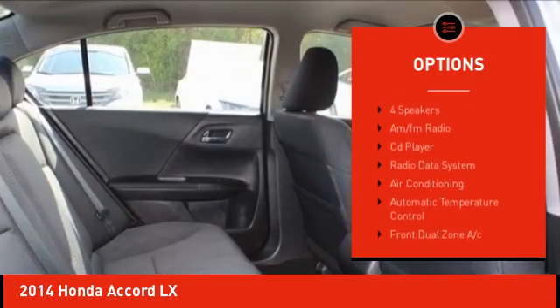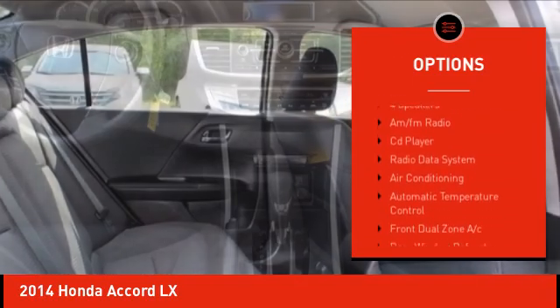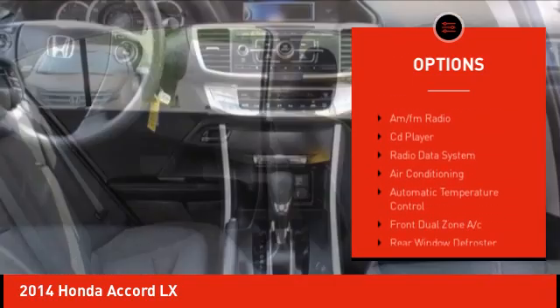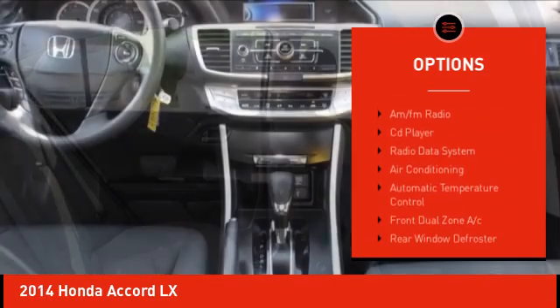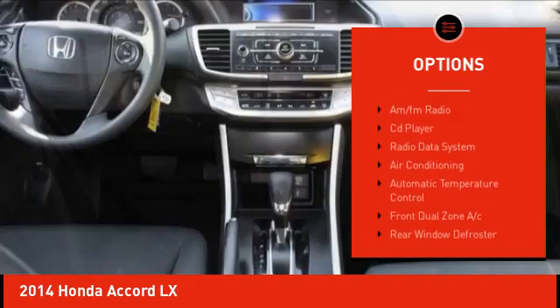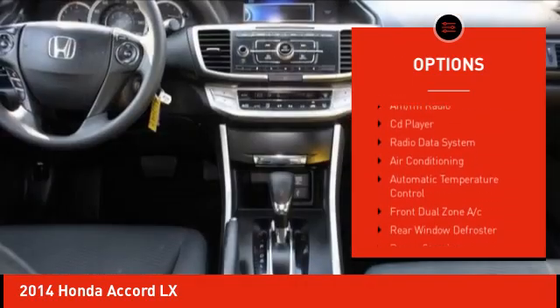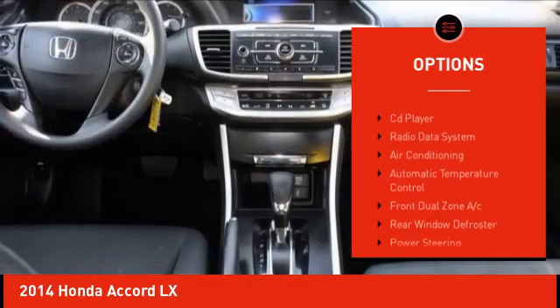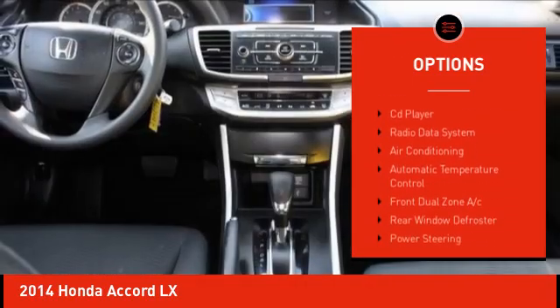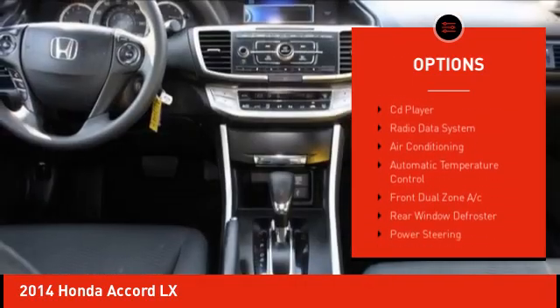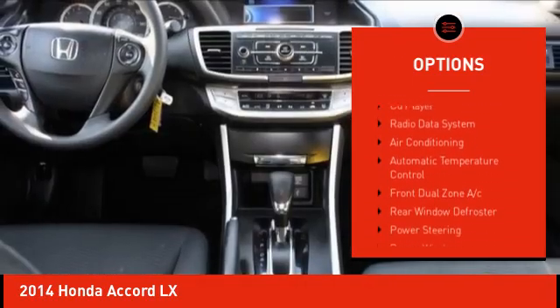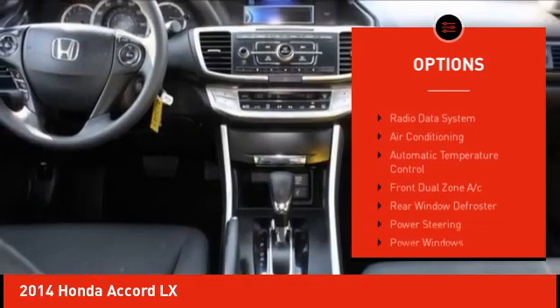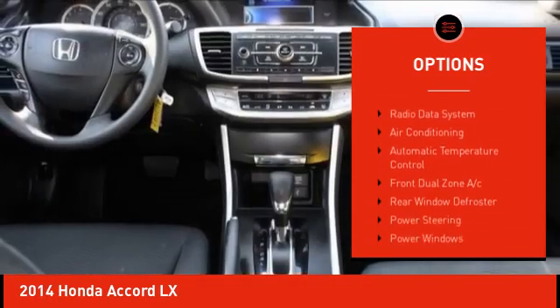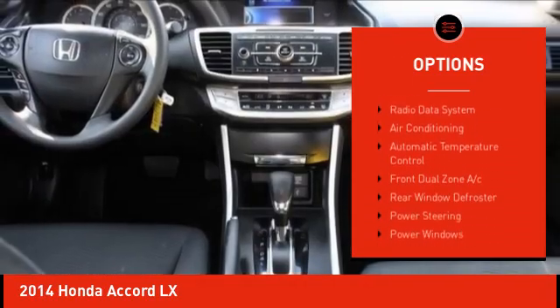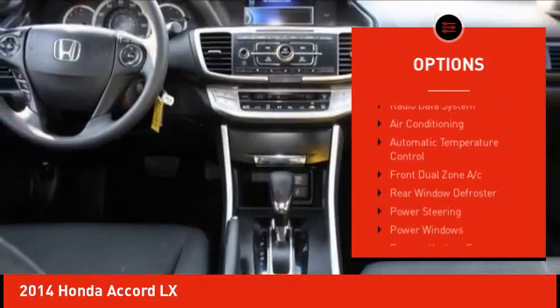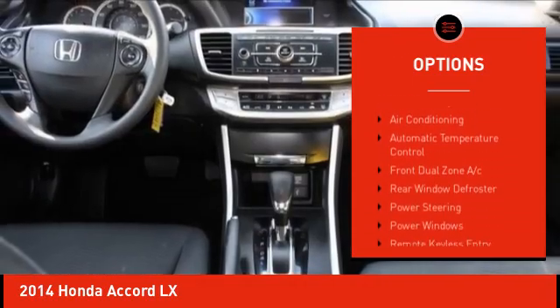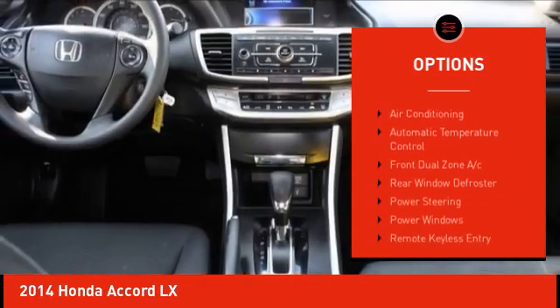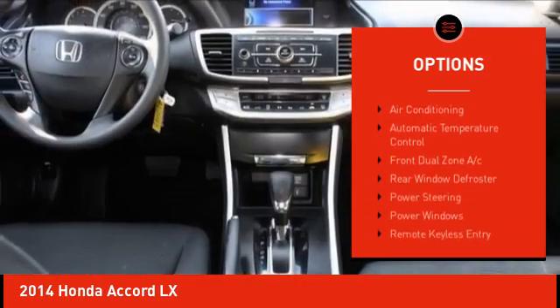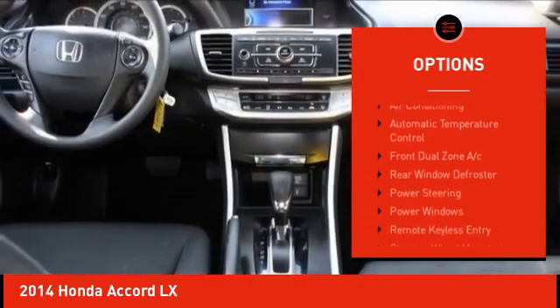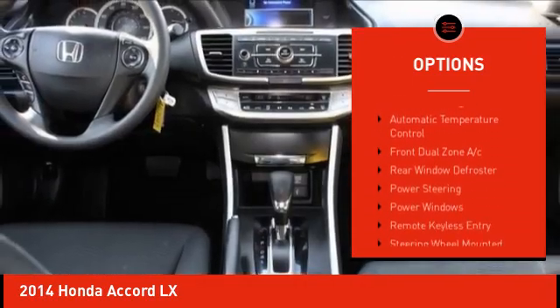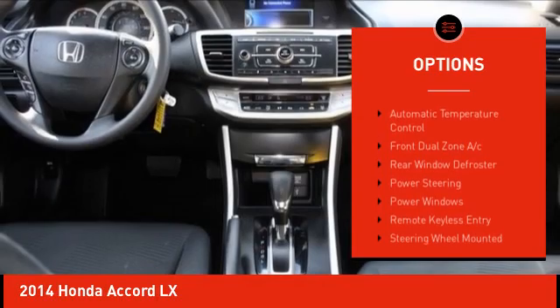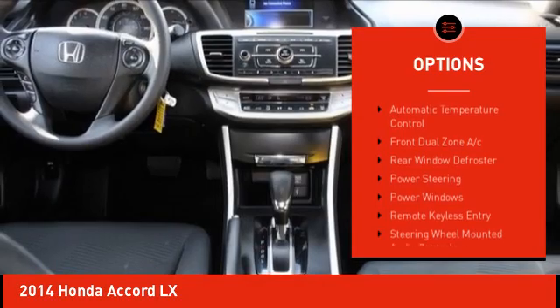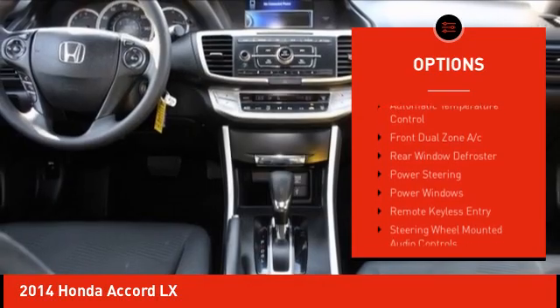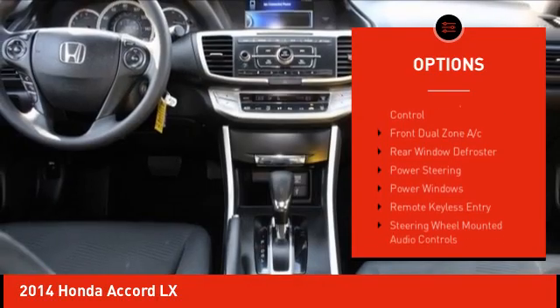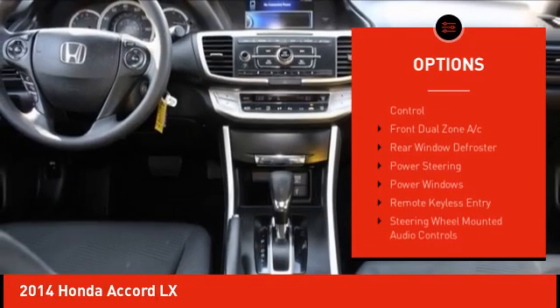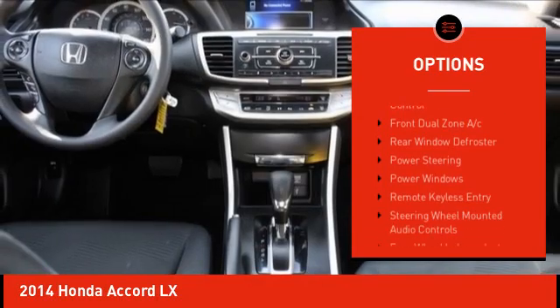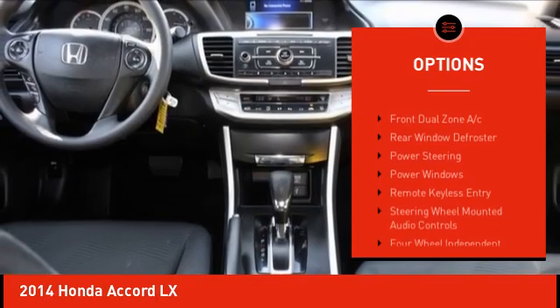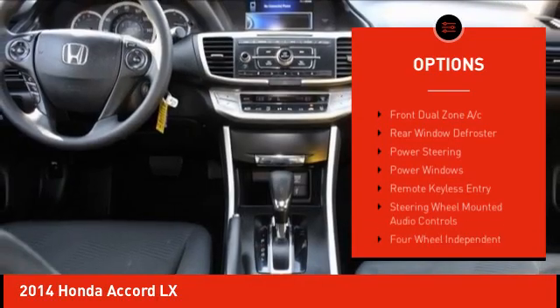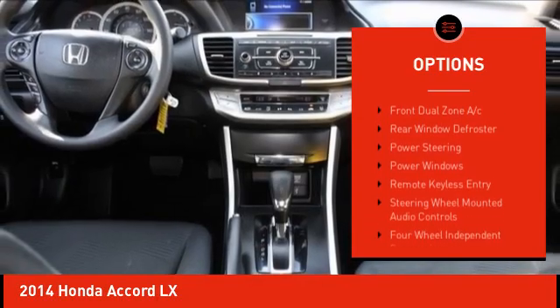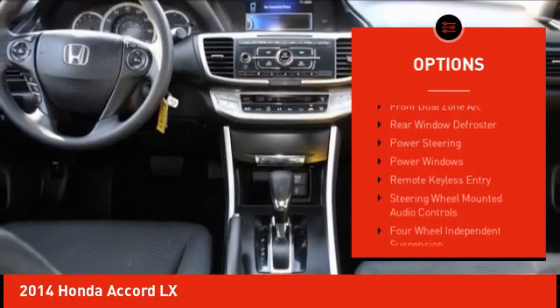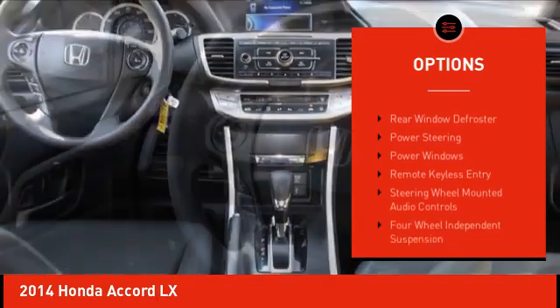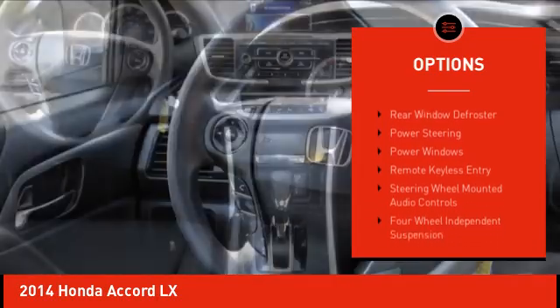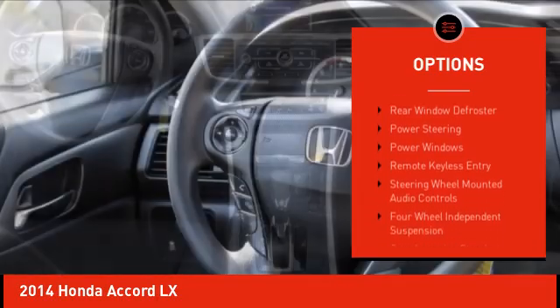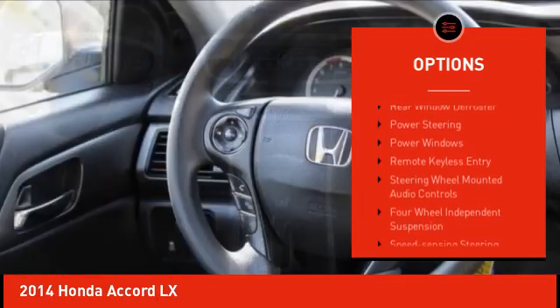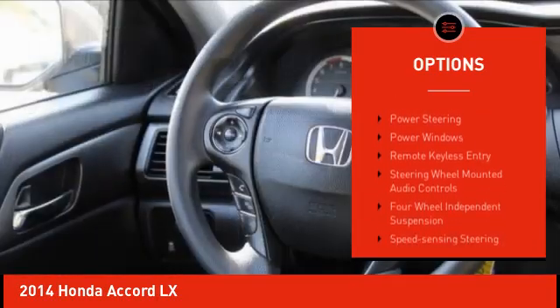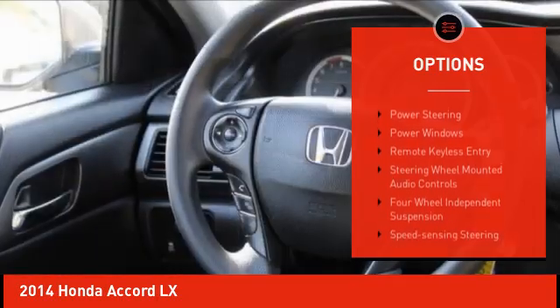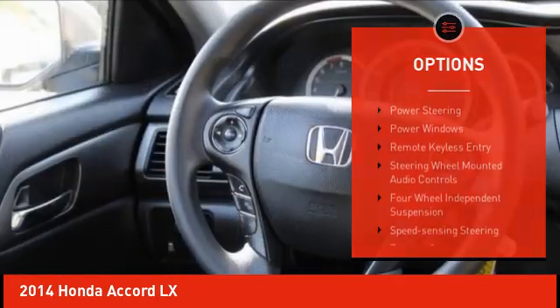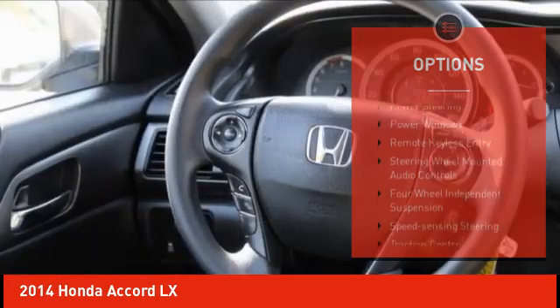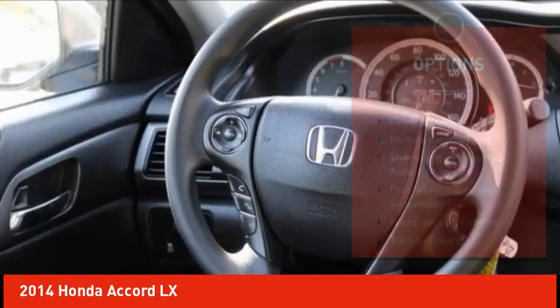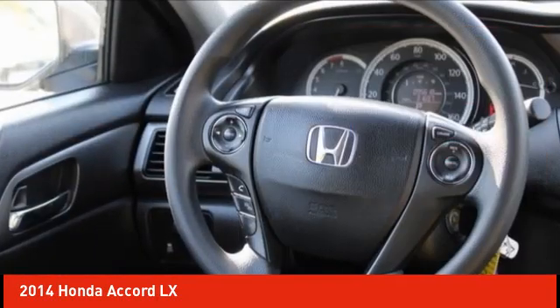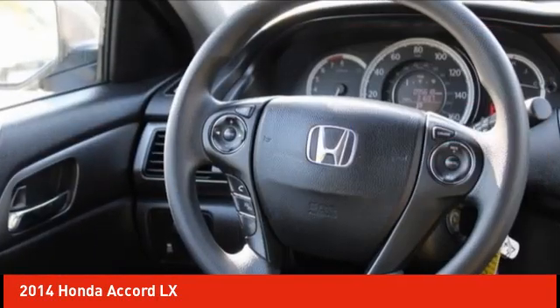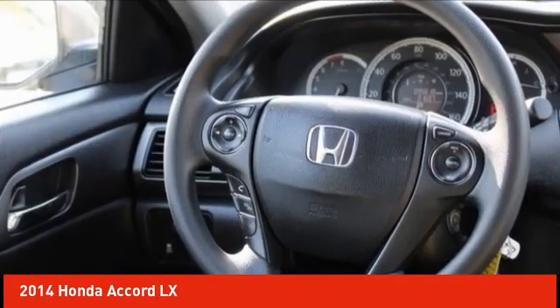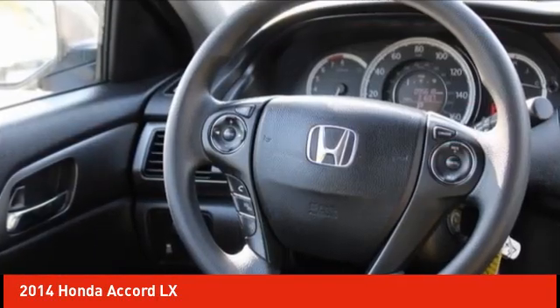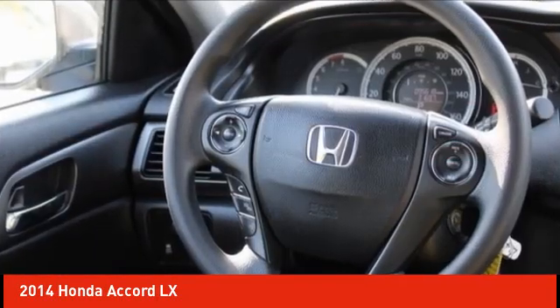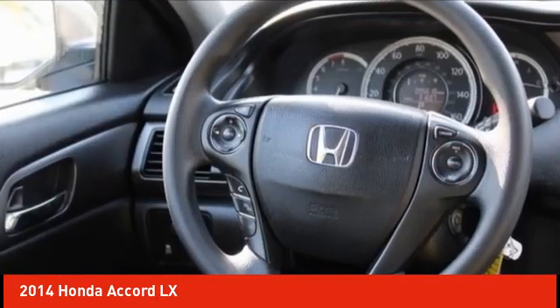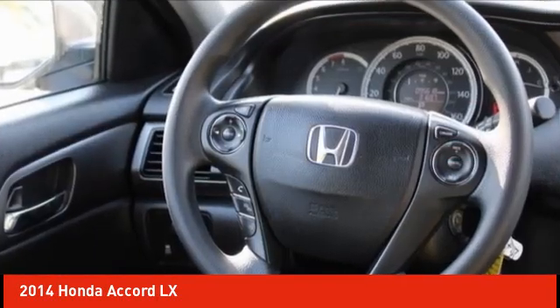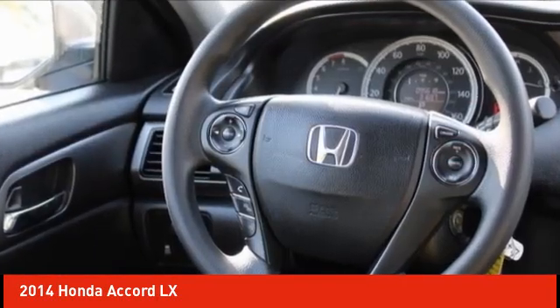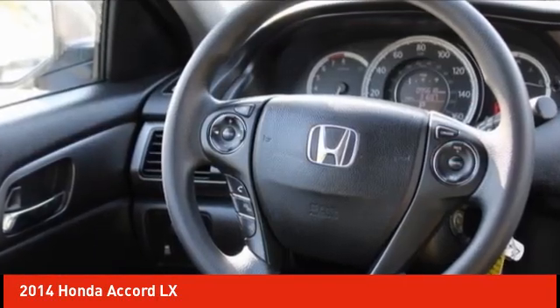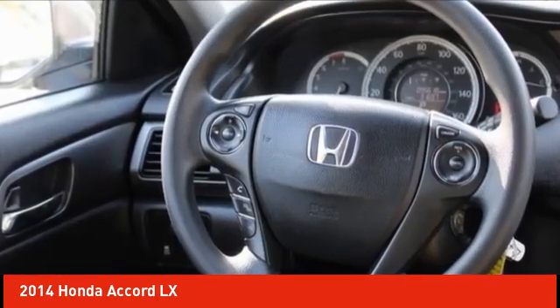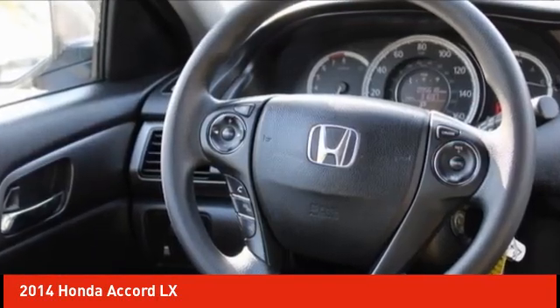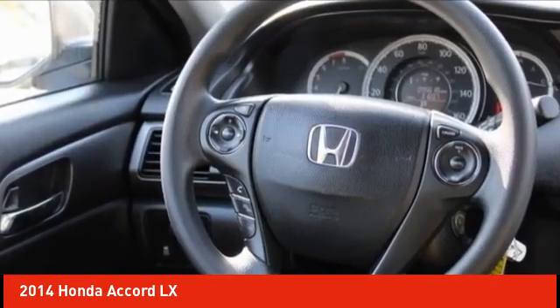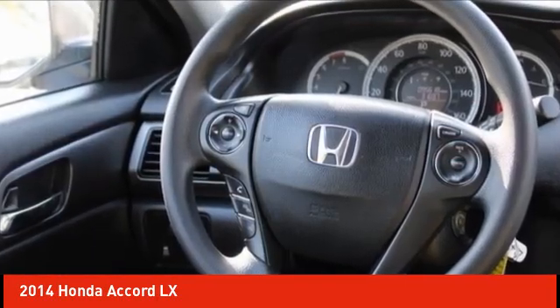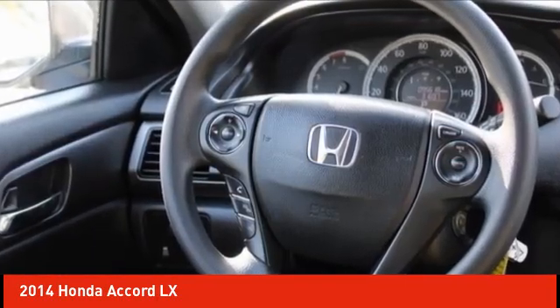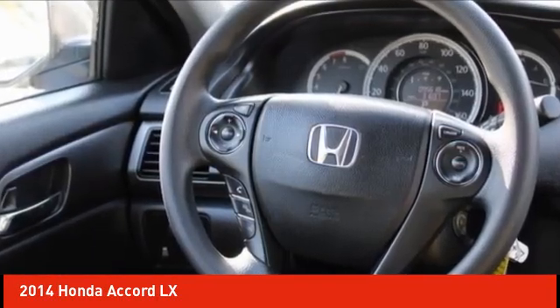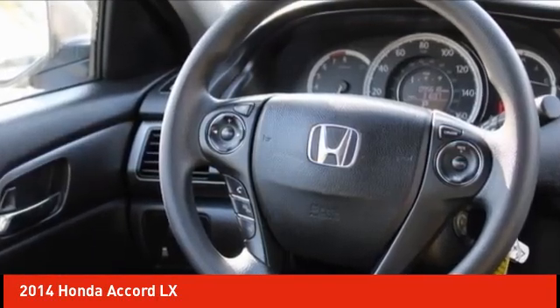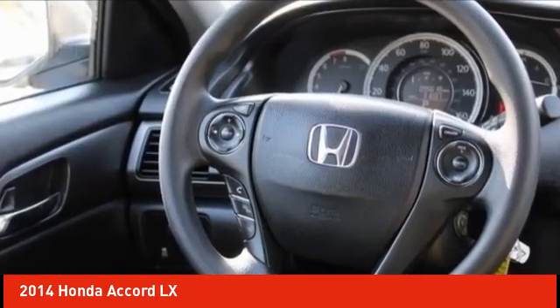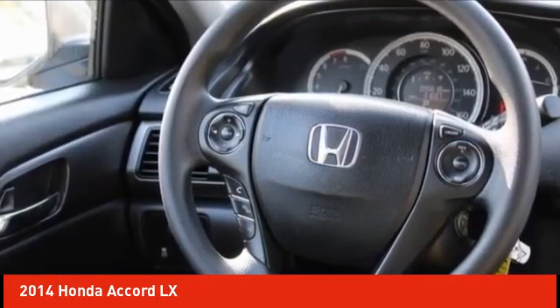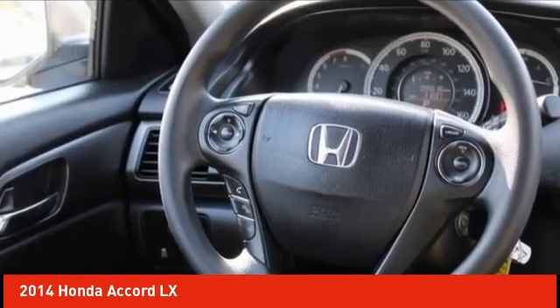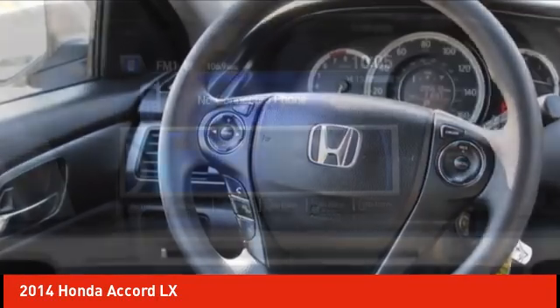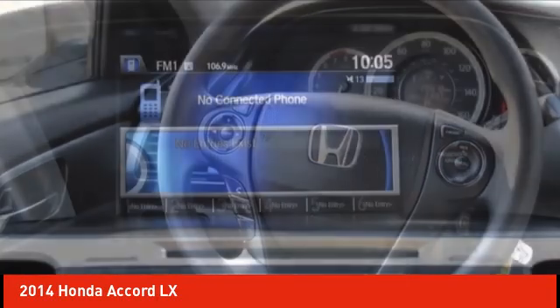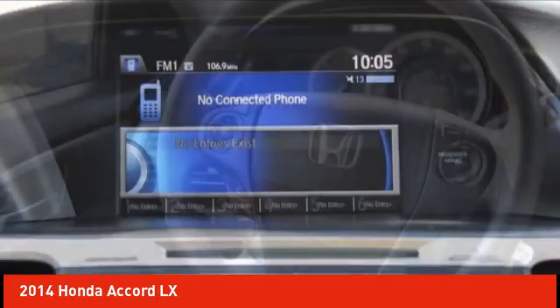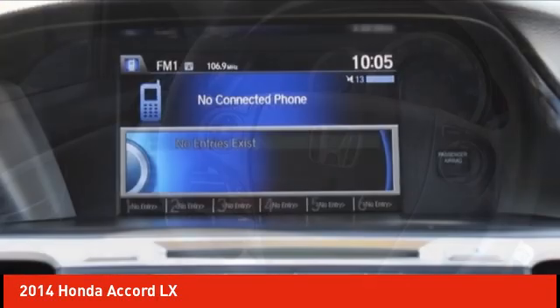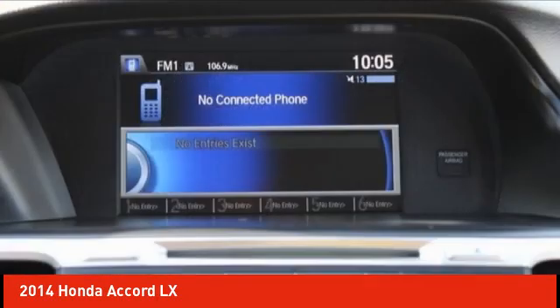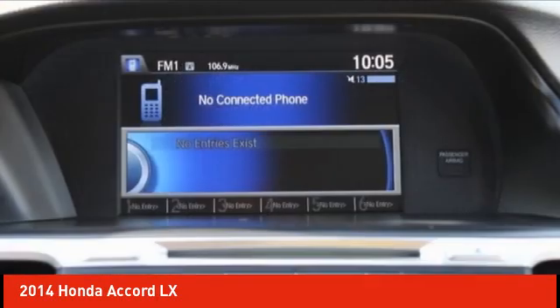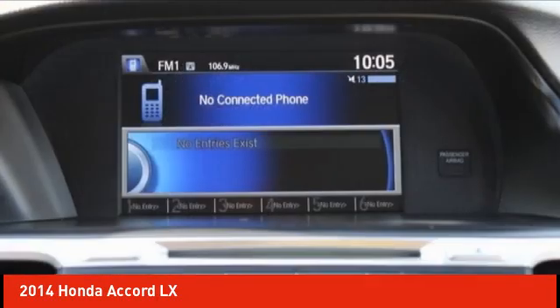Remote keyless entry, speed control, four-wheel disc brakes, rear window defroster, and security system.